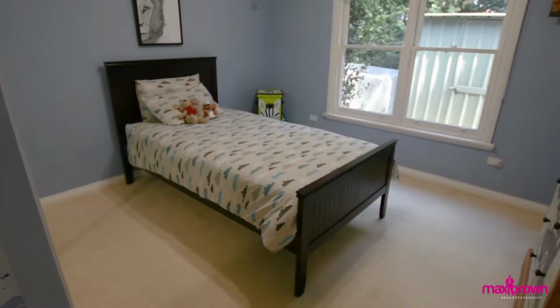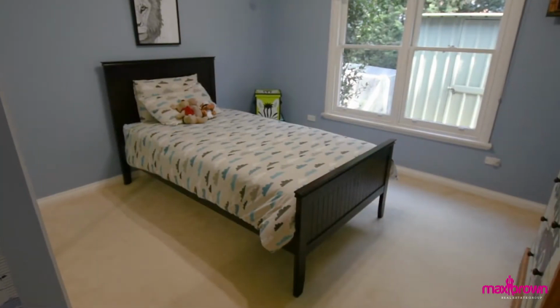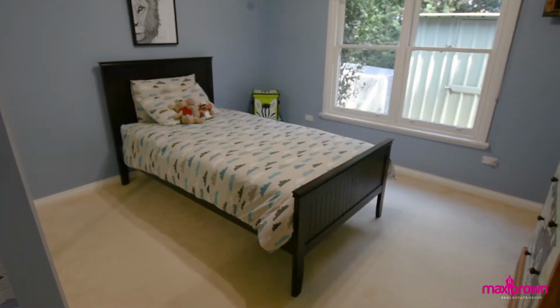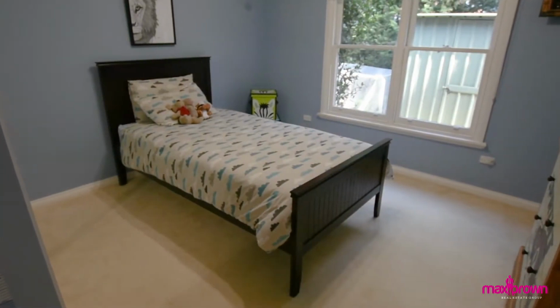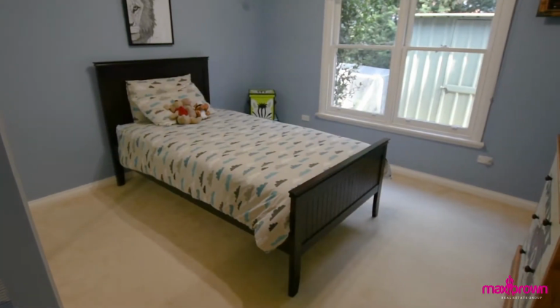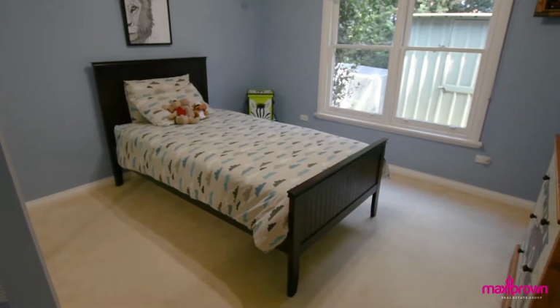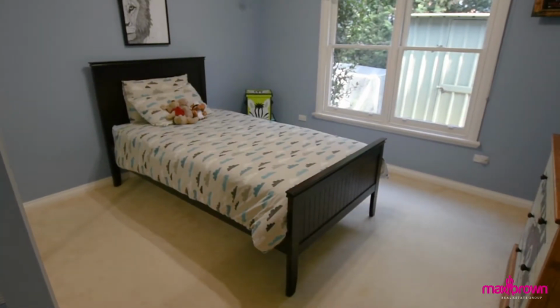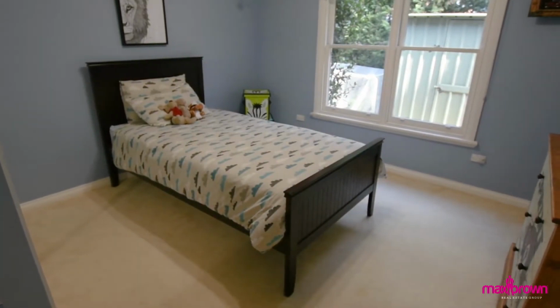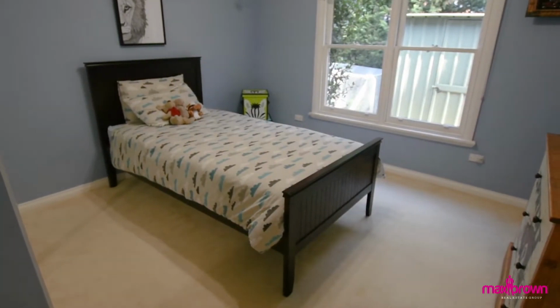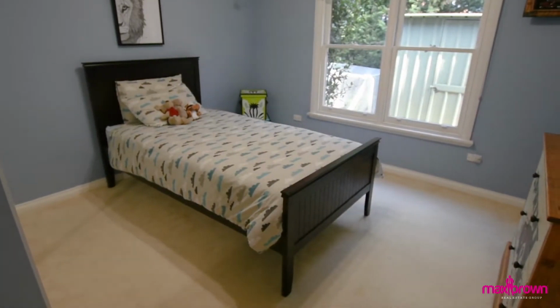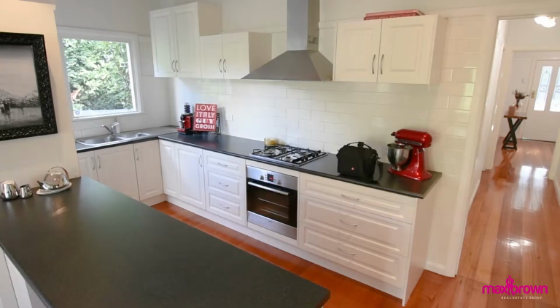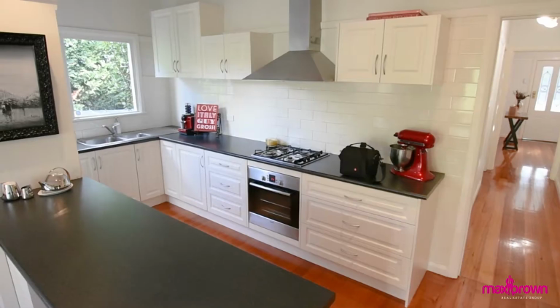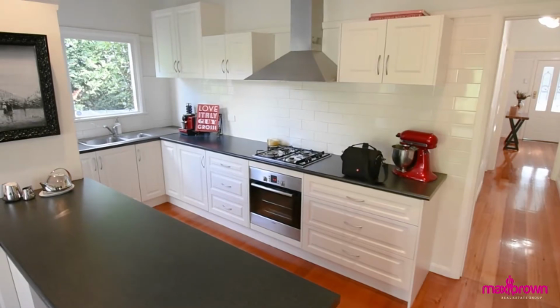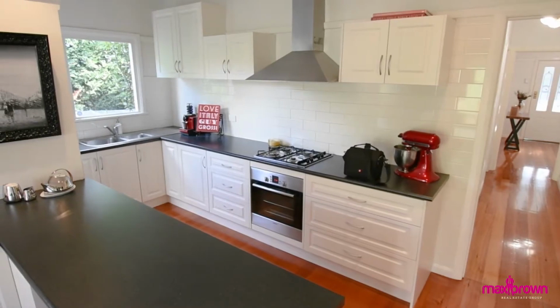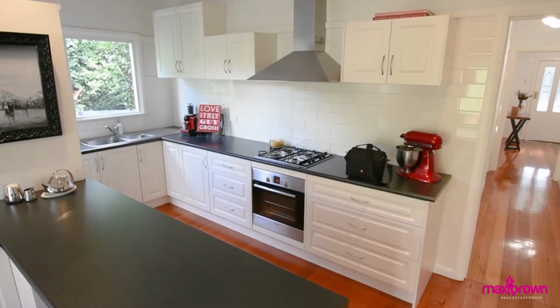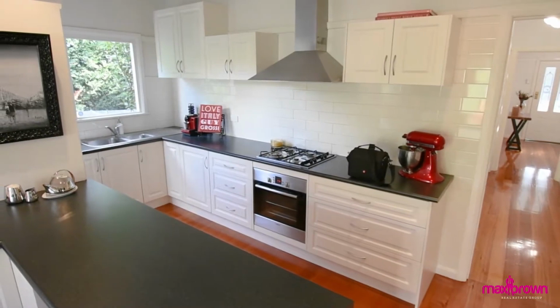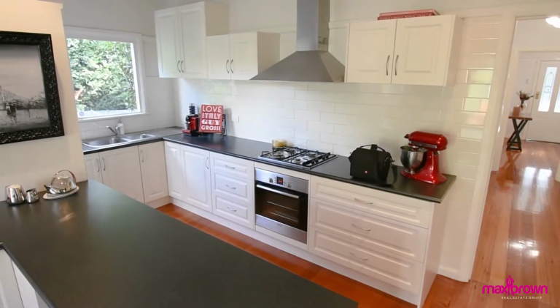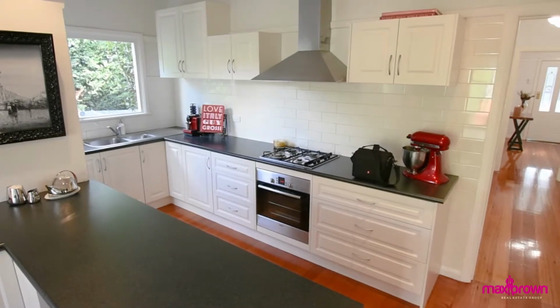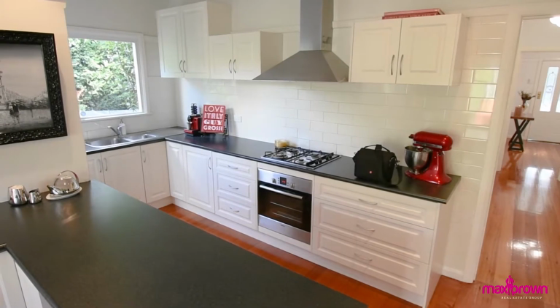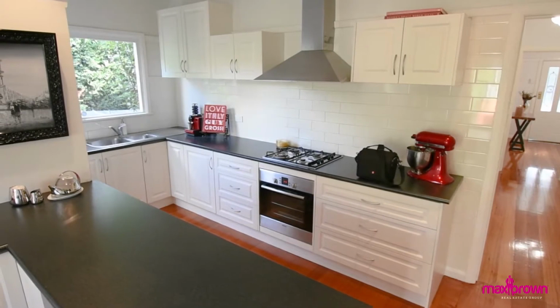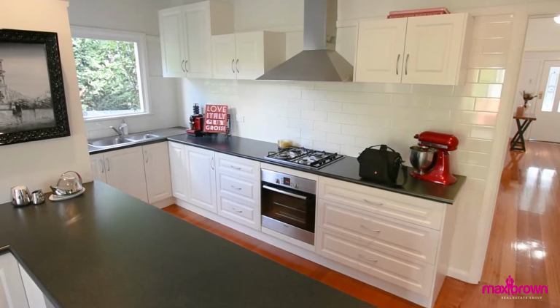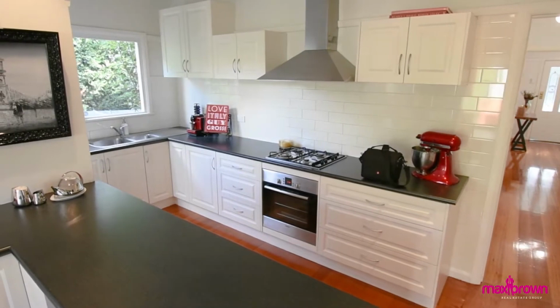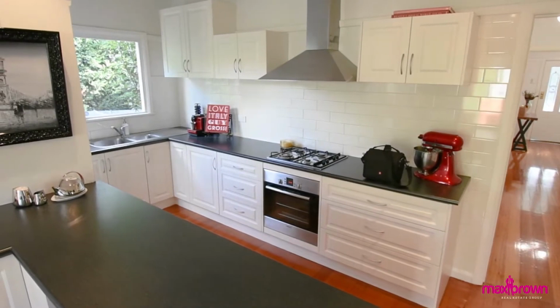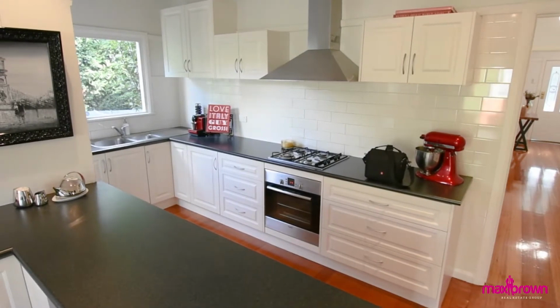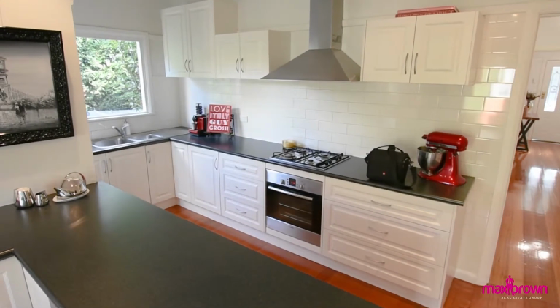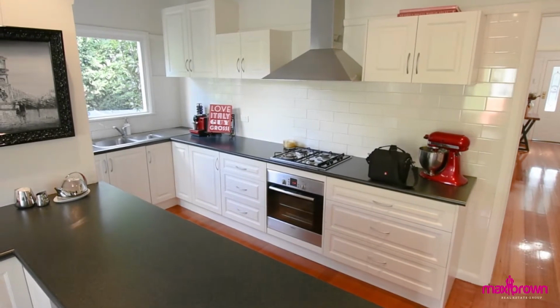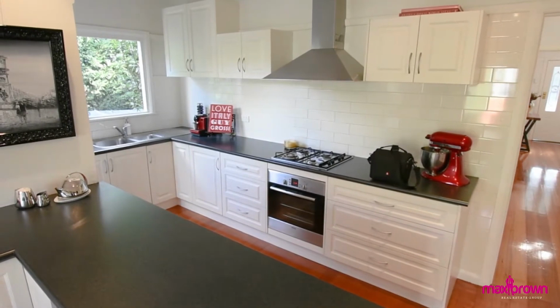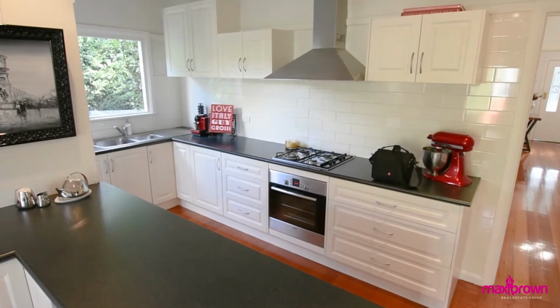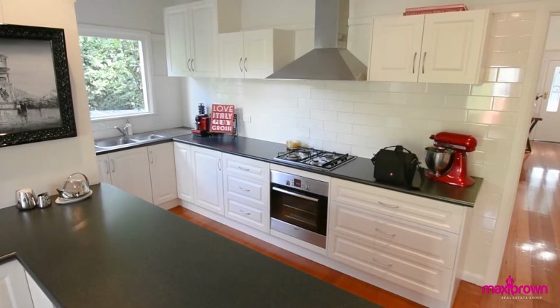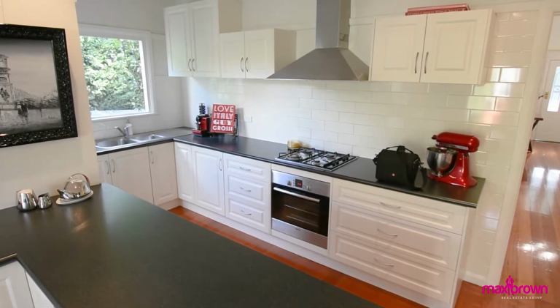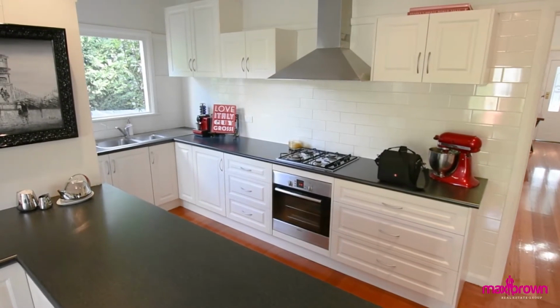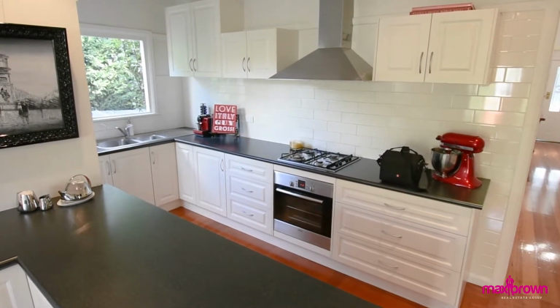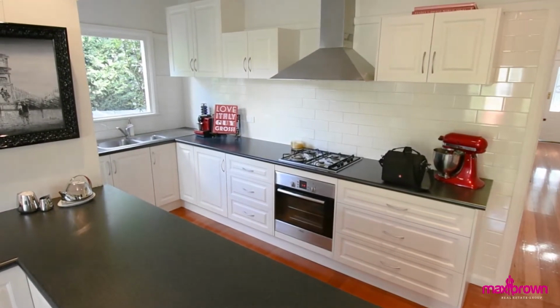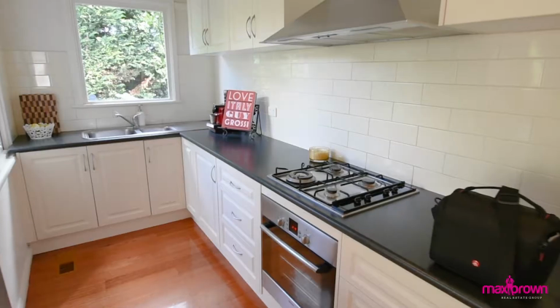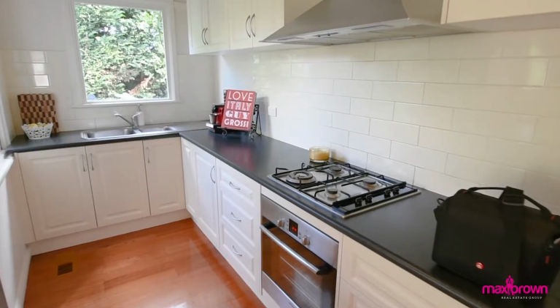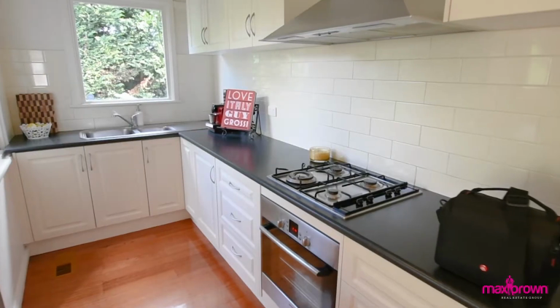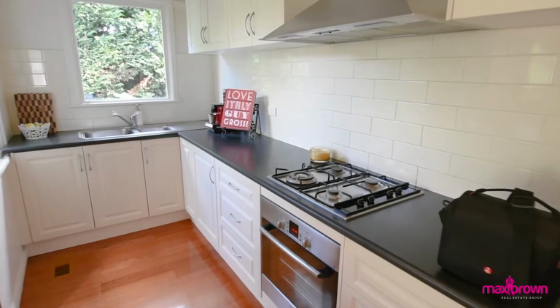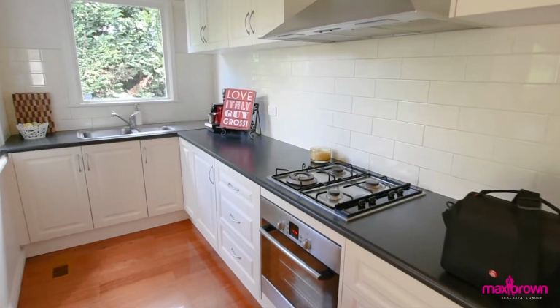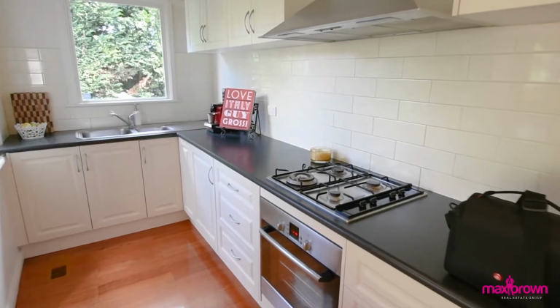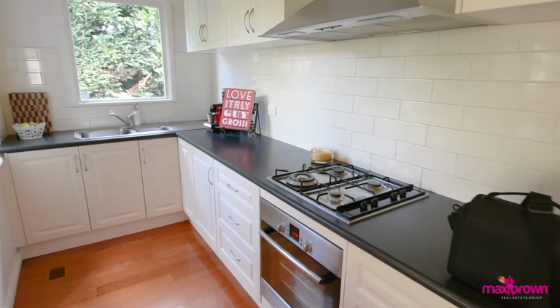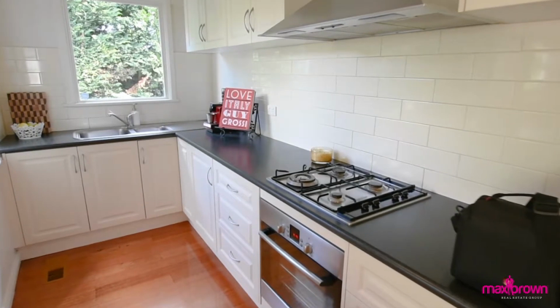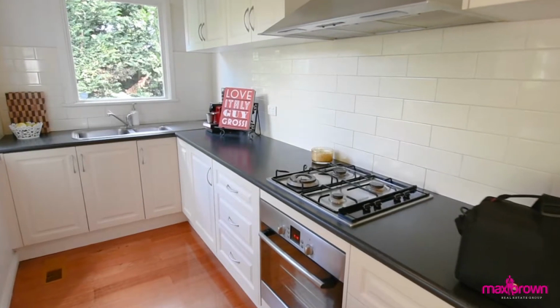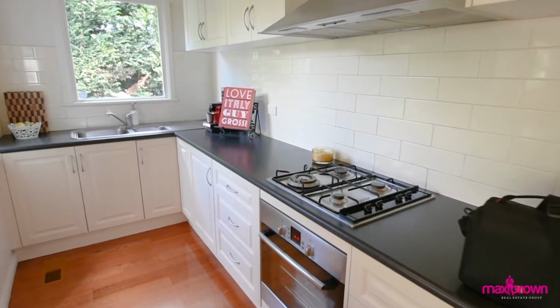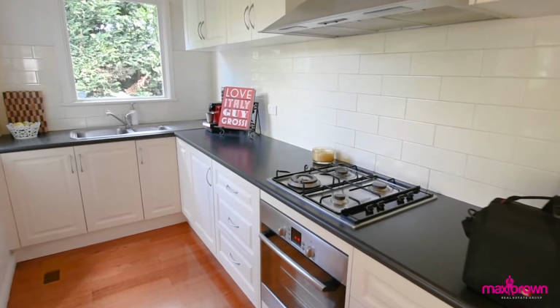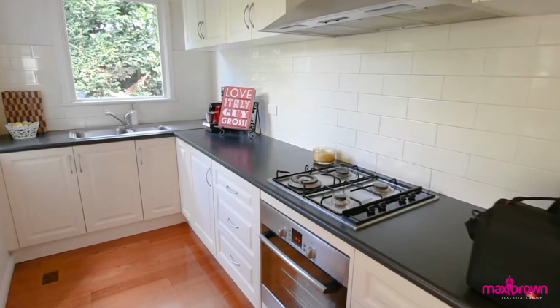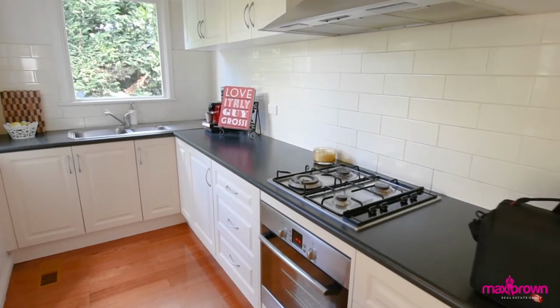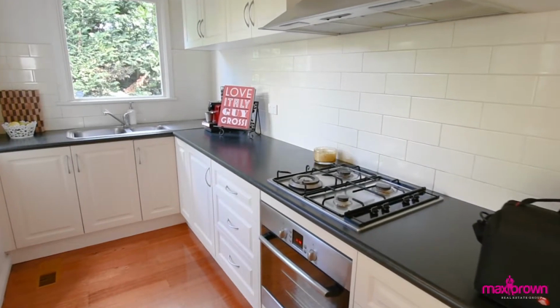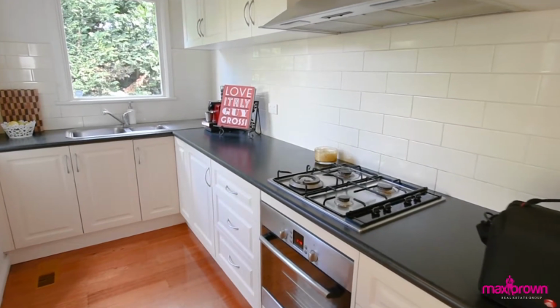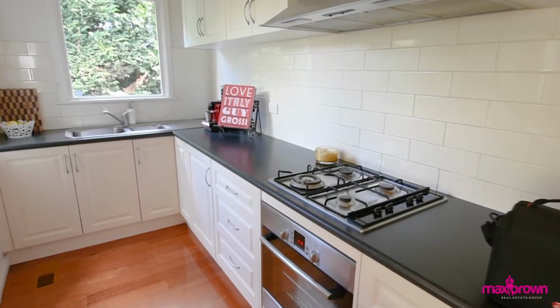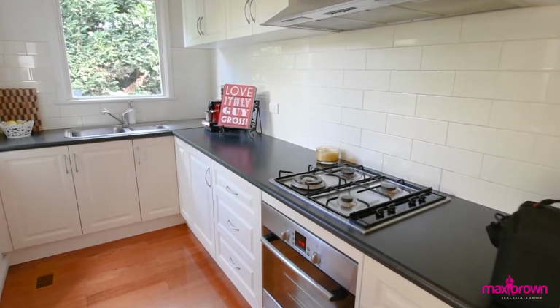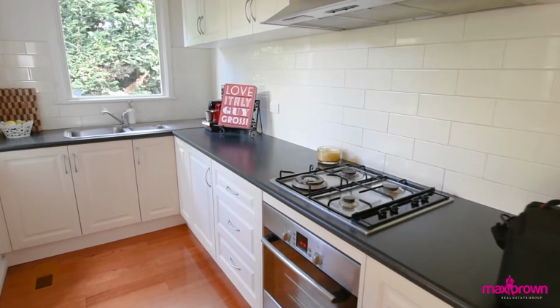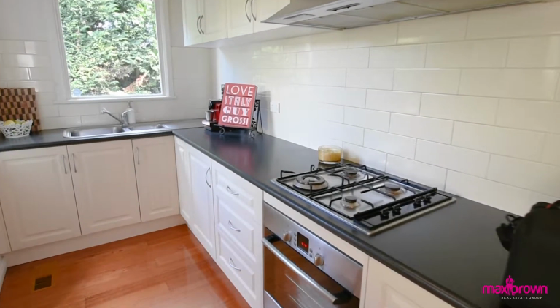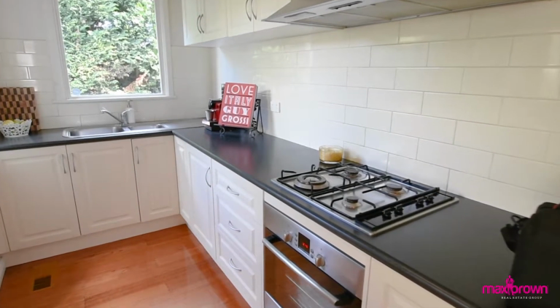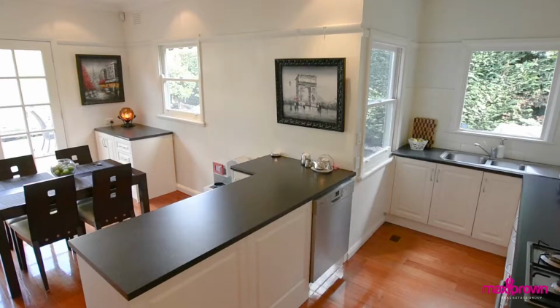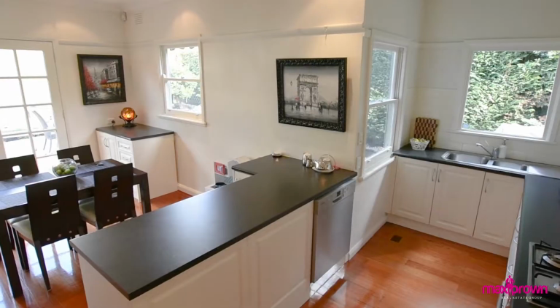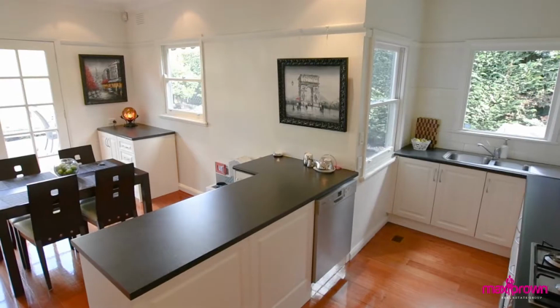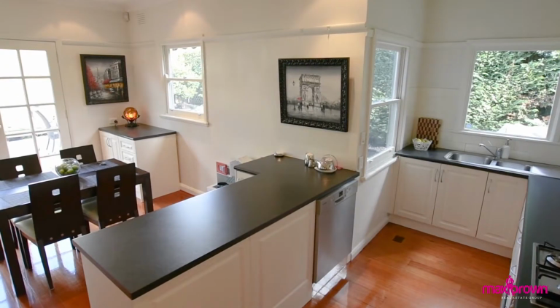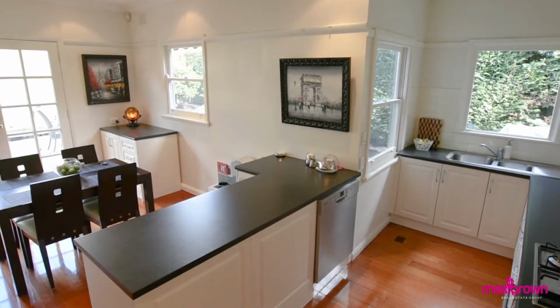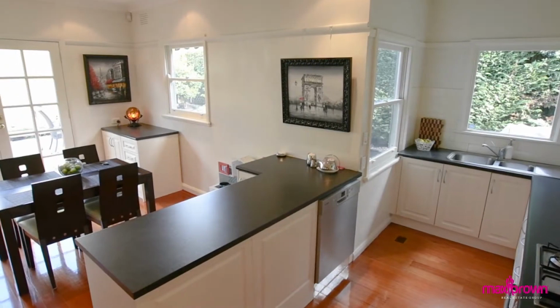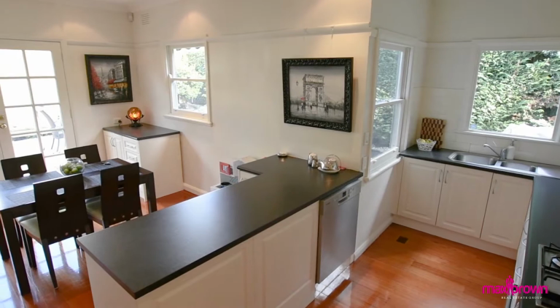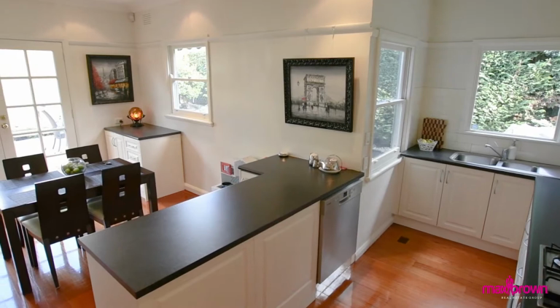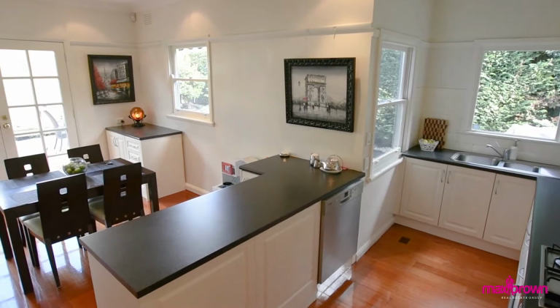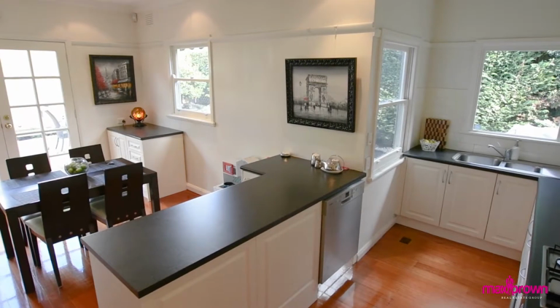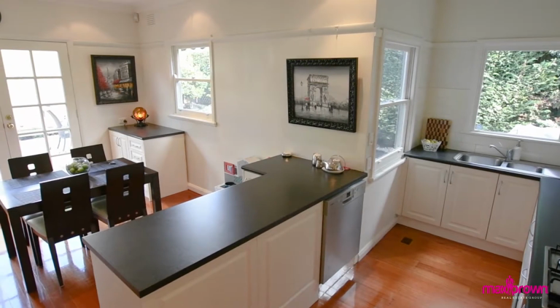The contemporary kitchen is well equipped with Bosch stainless steel appliances and an abundance of cabinetry, and overlooks the dining area.